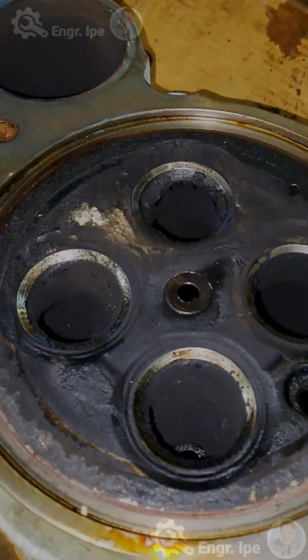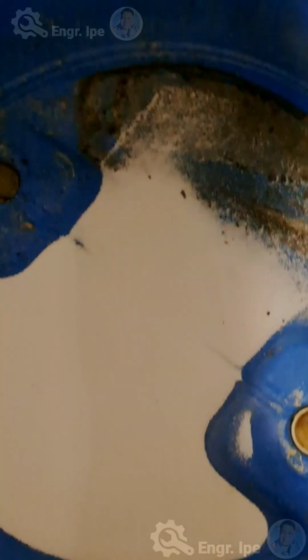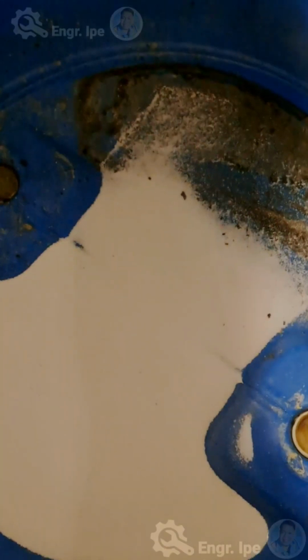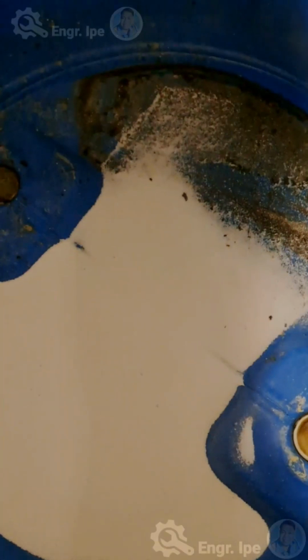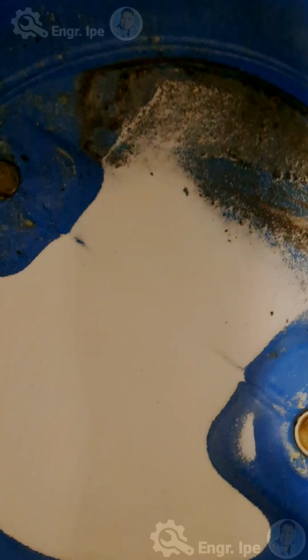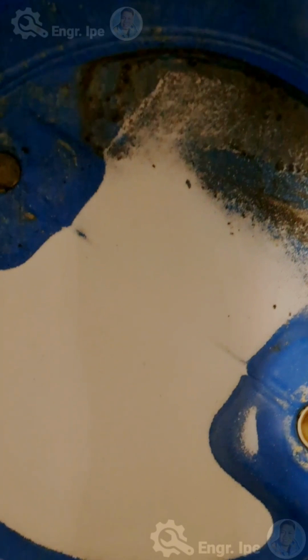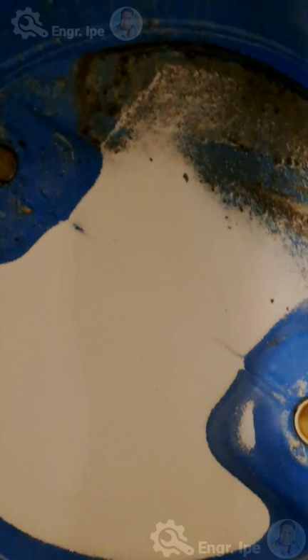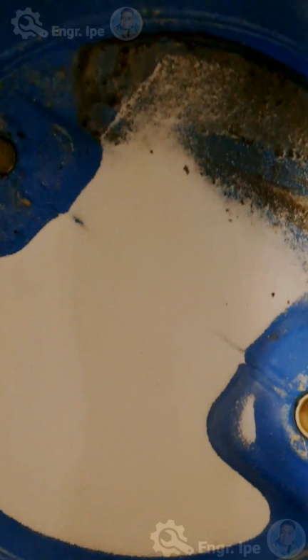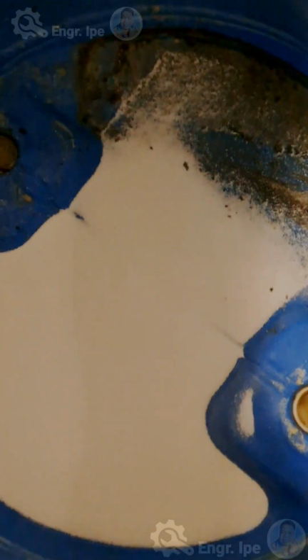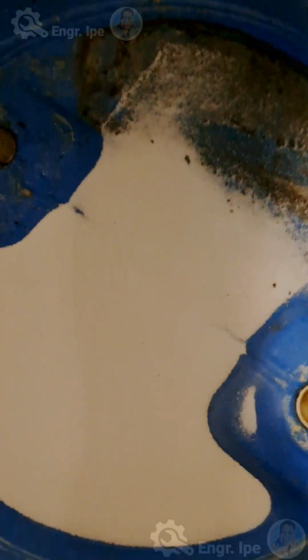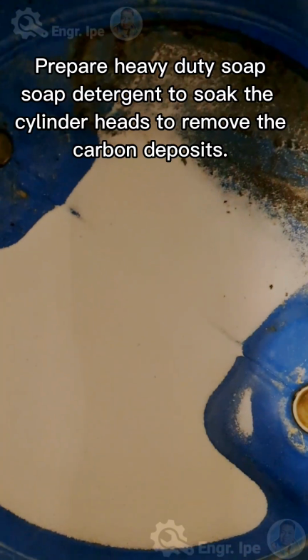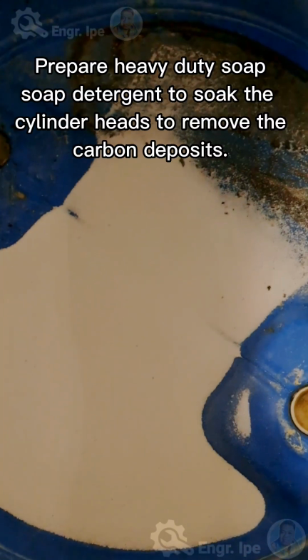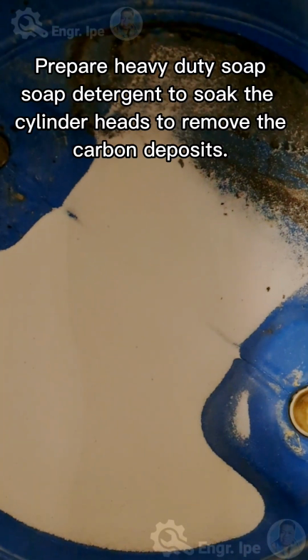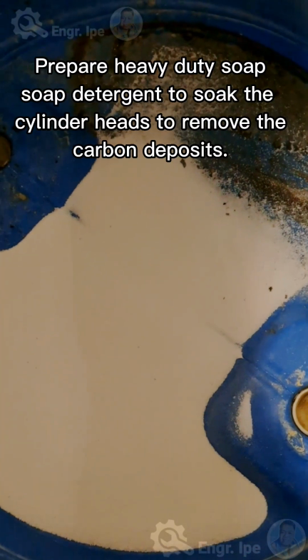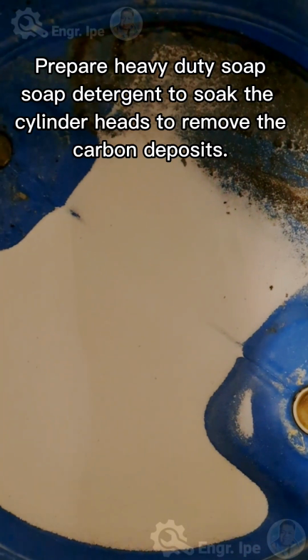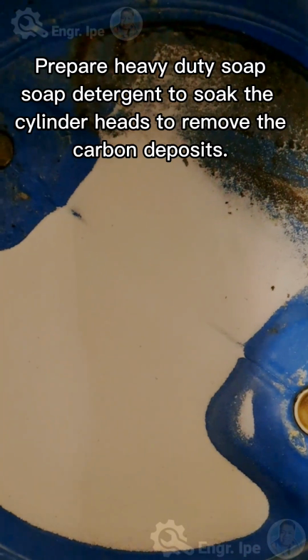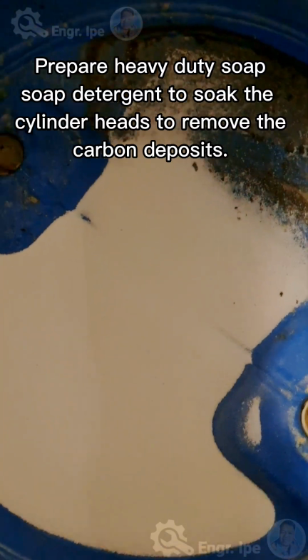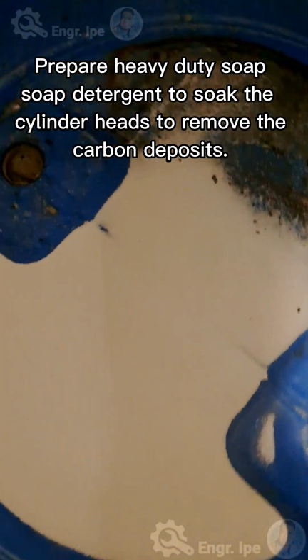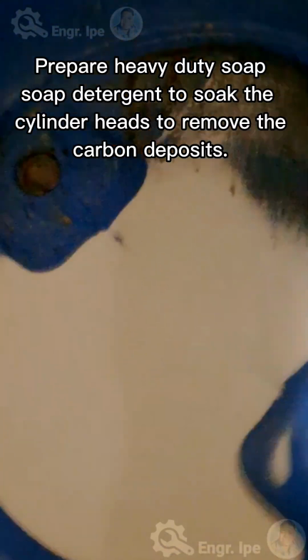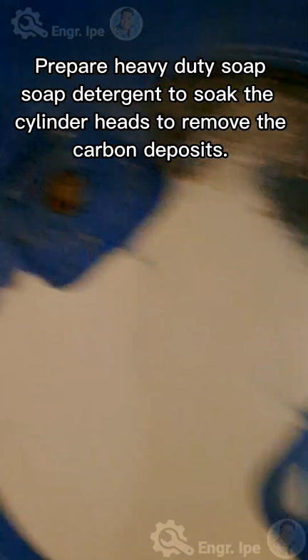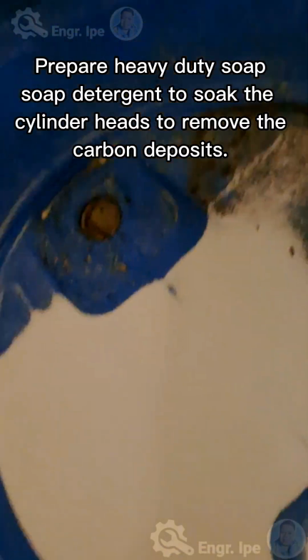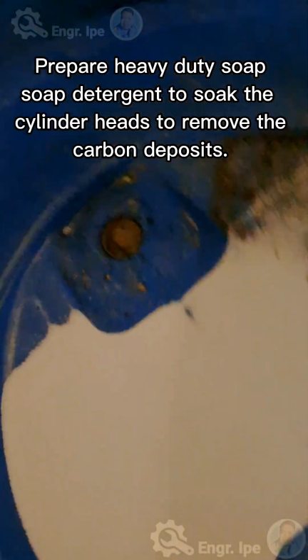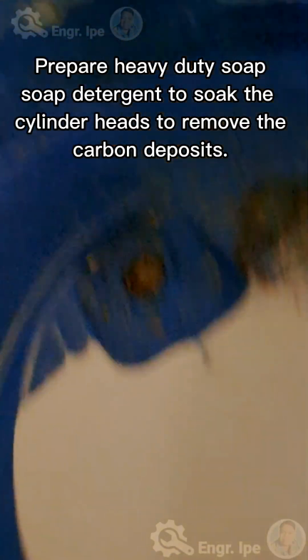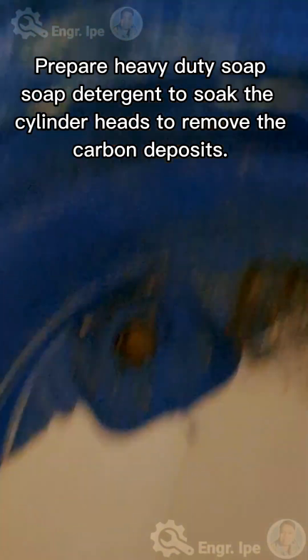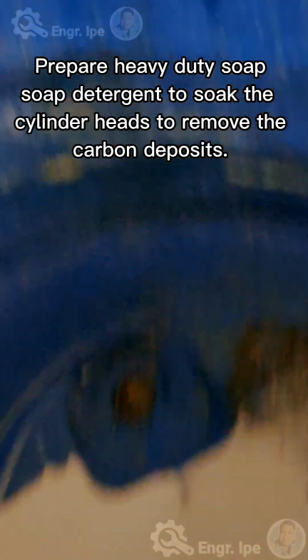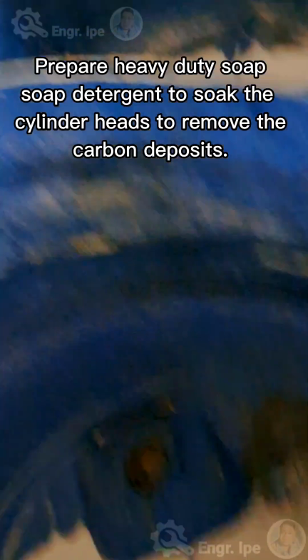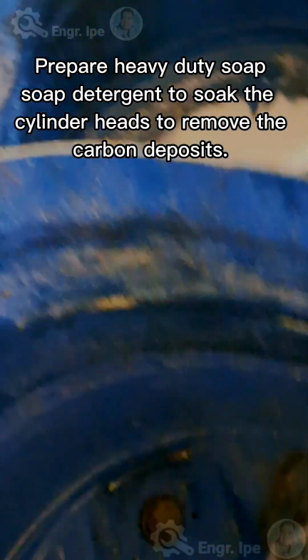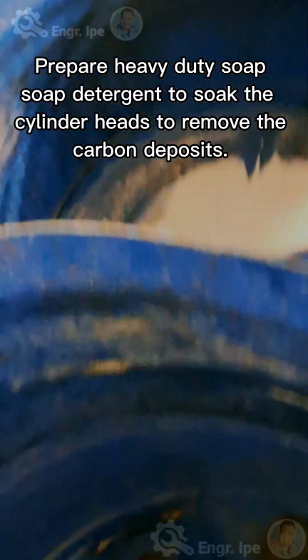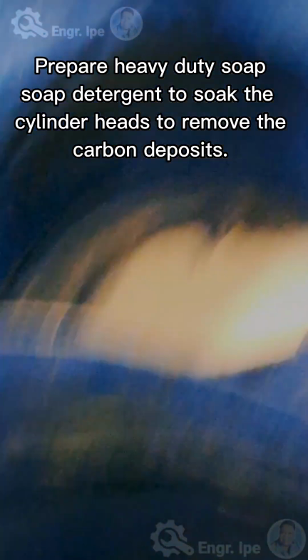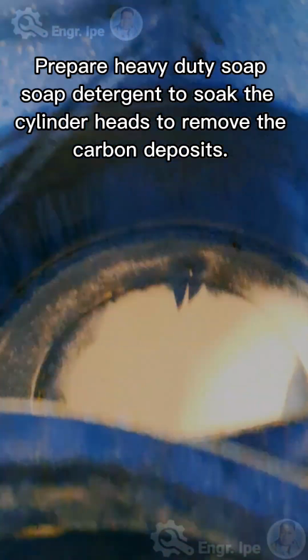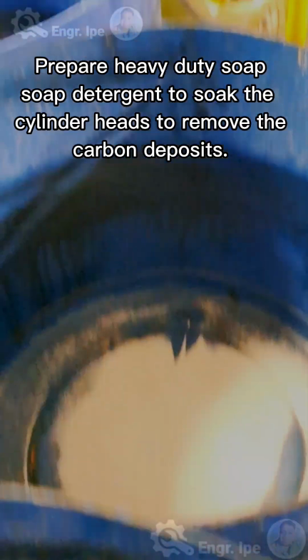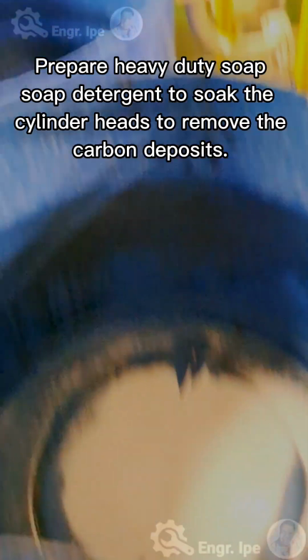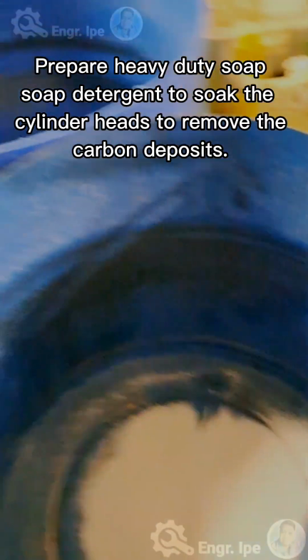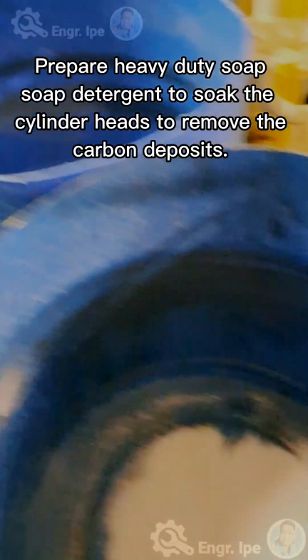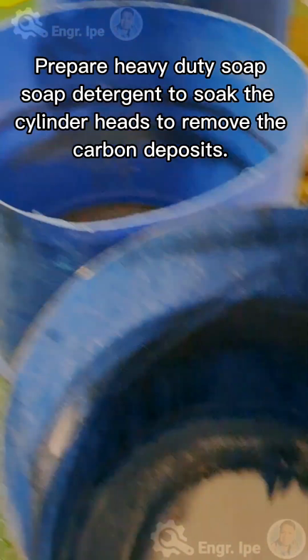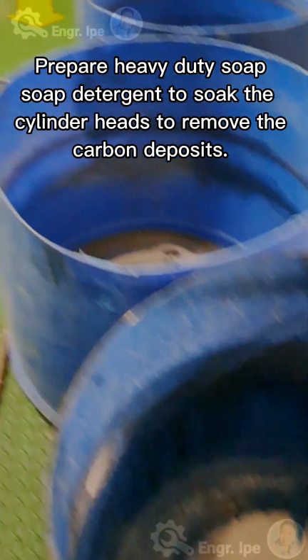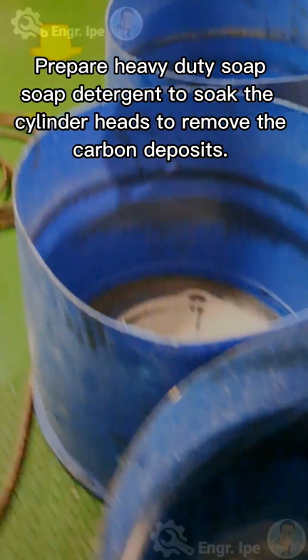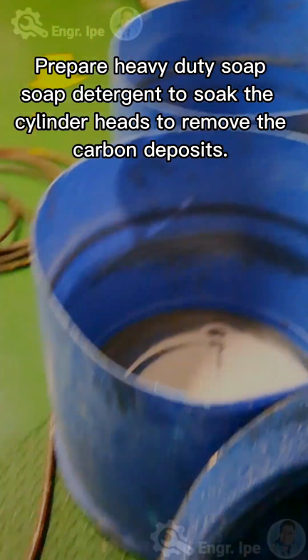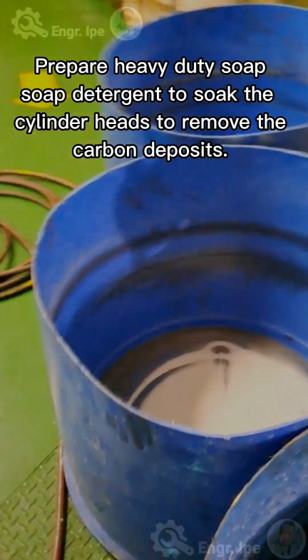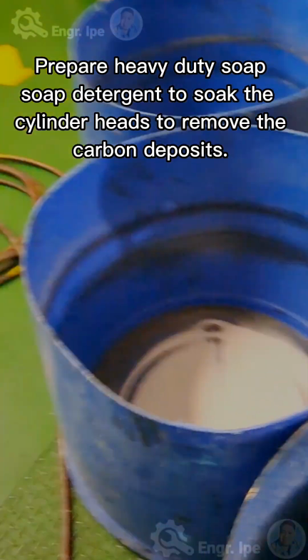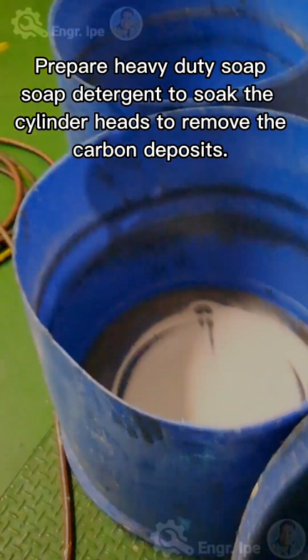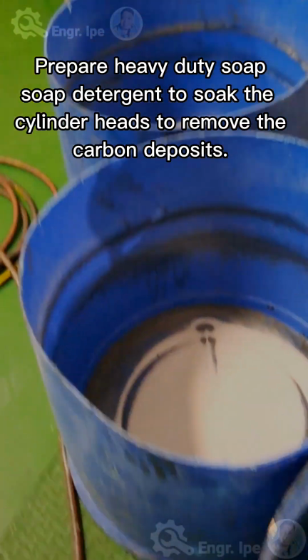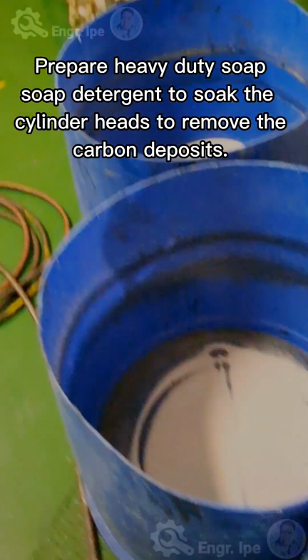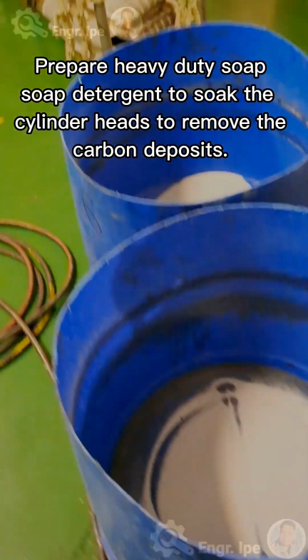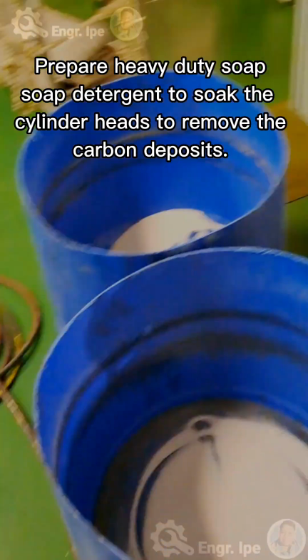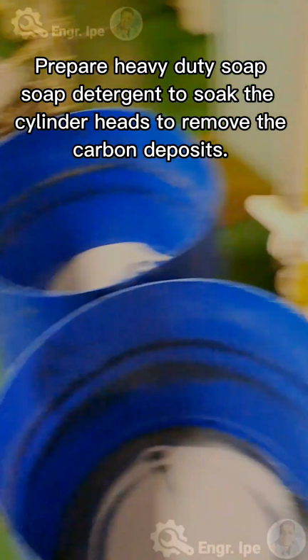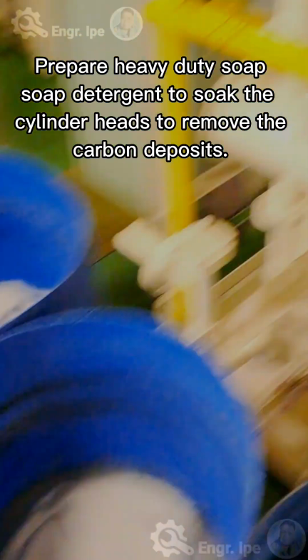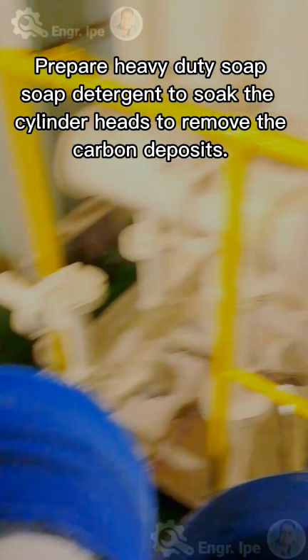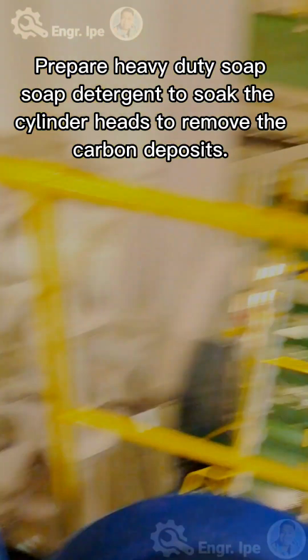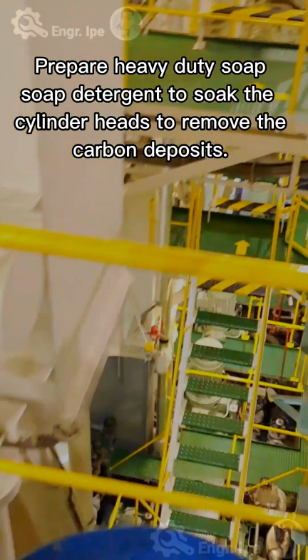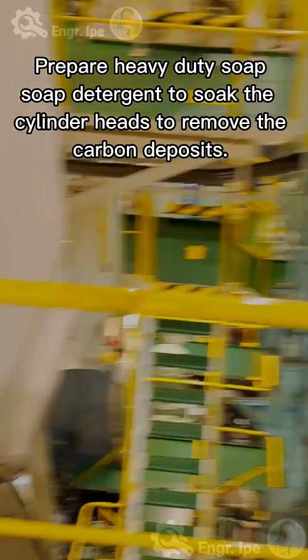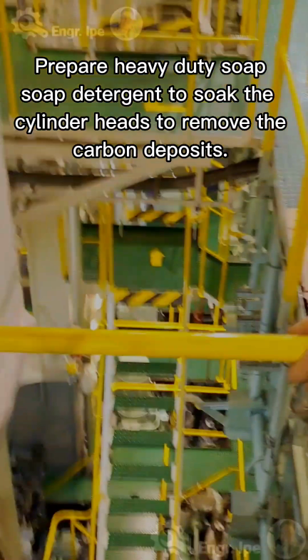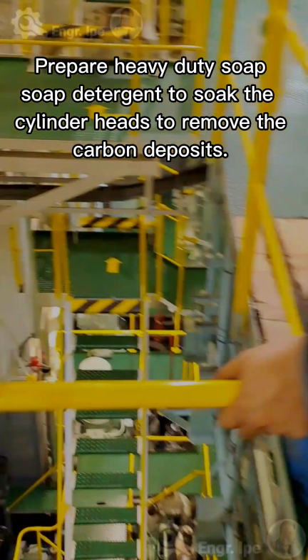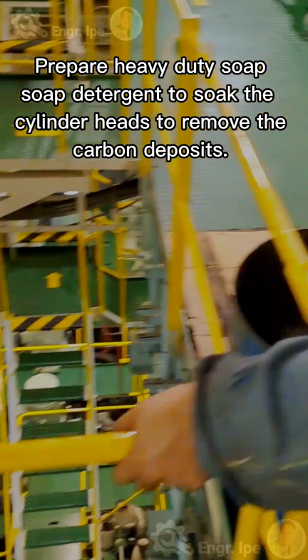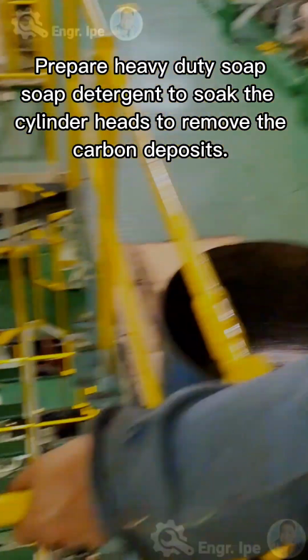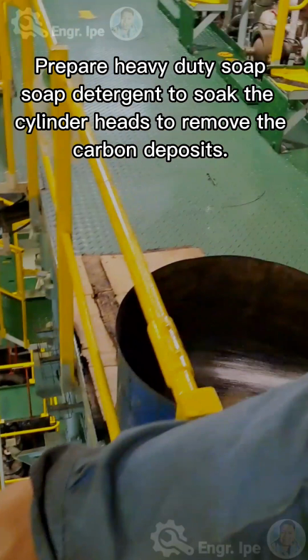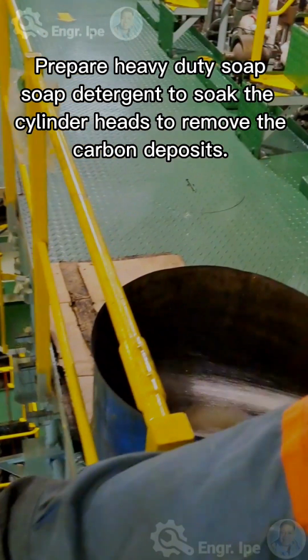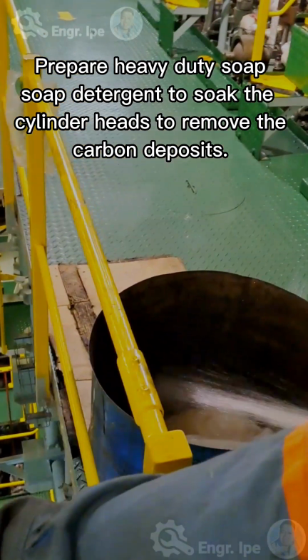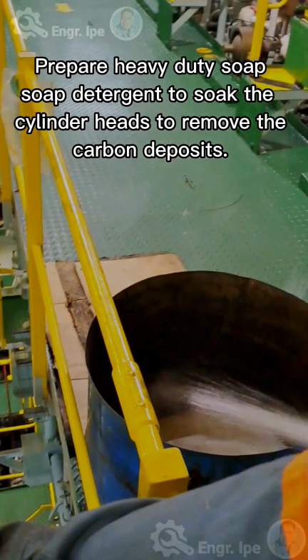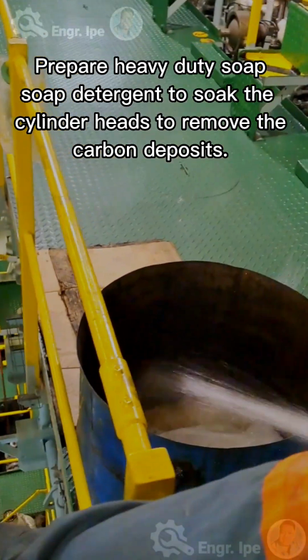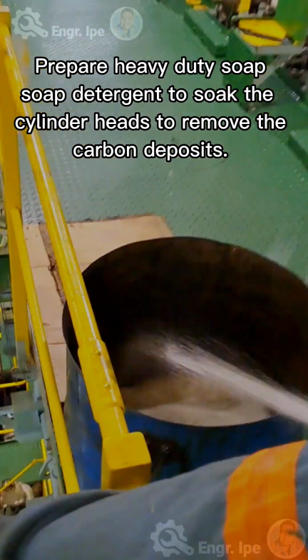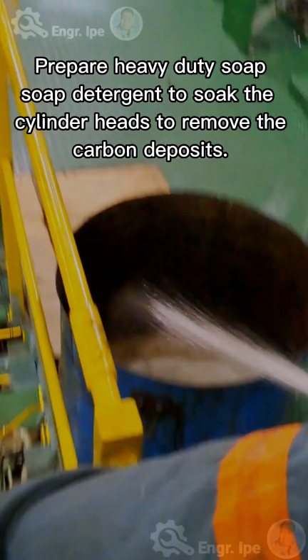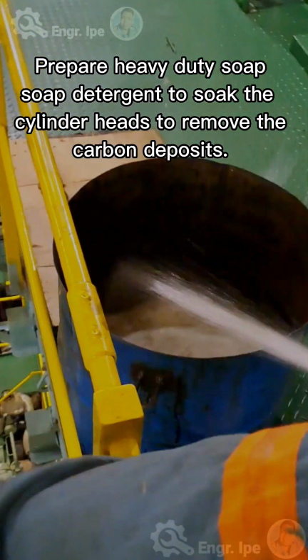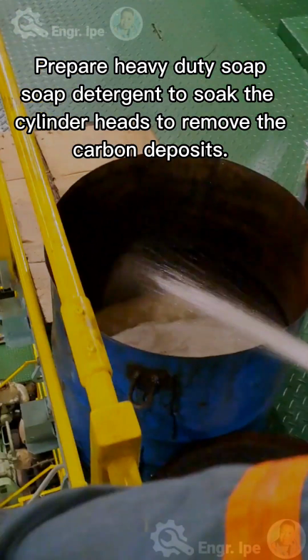Prepare heavy-duty soap. Soak the cylinder heads in detergent solution to remove carbon deposits.